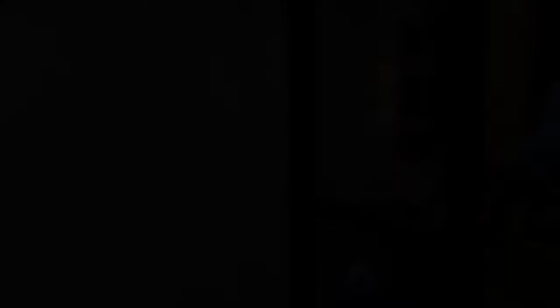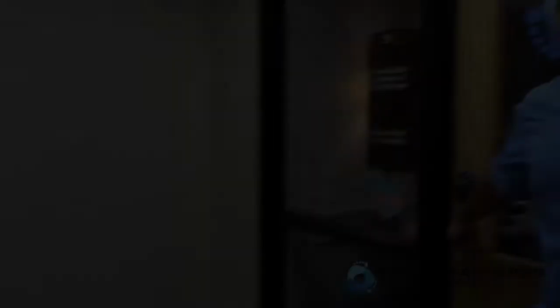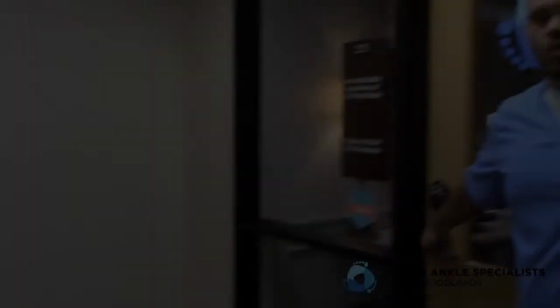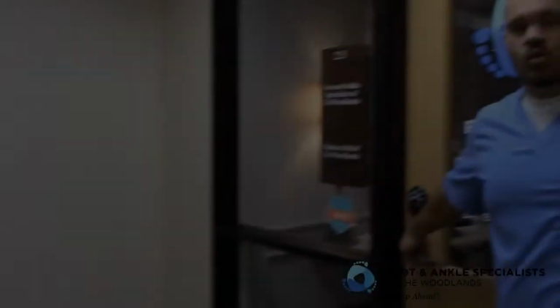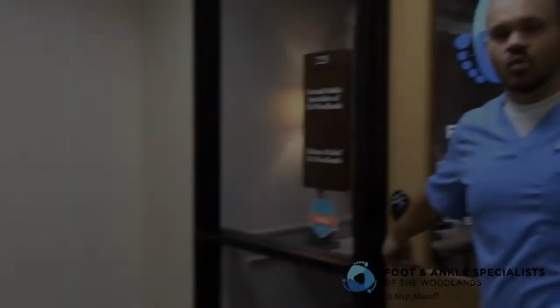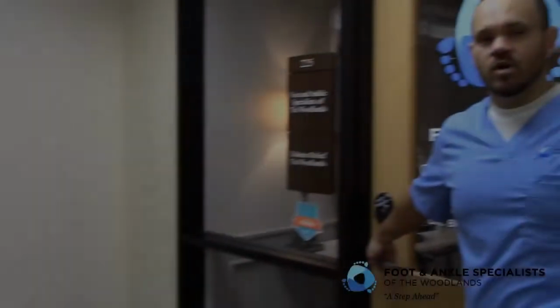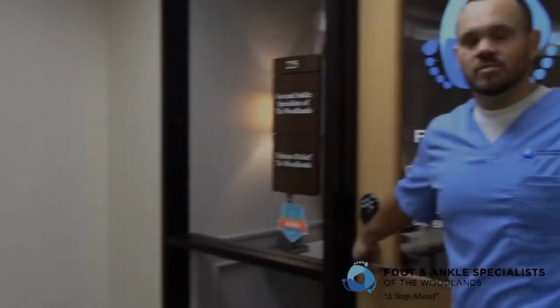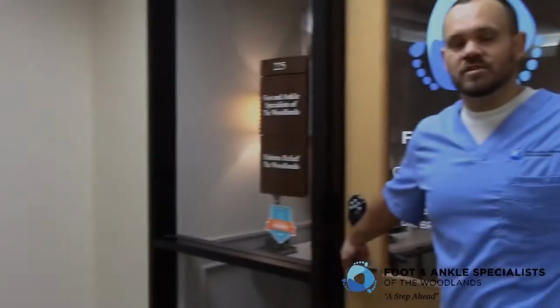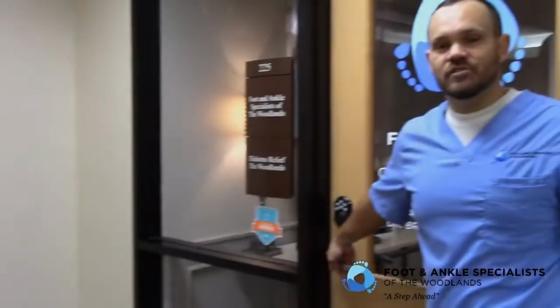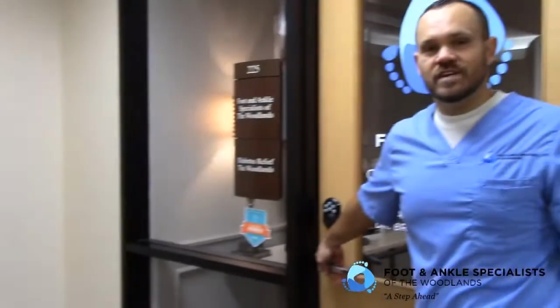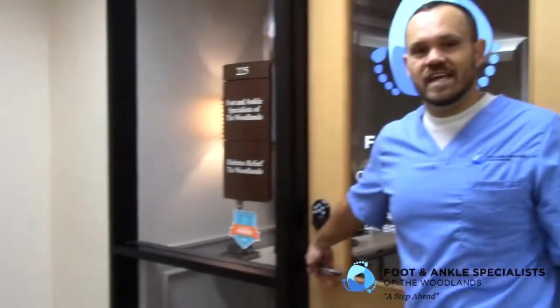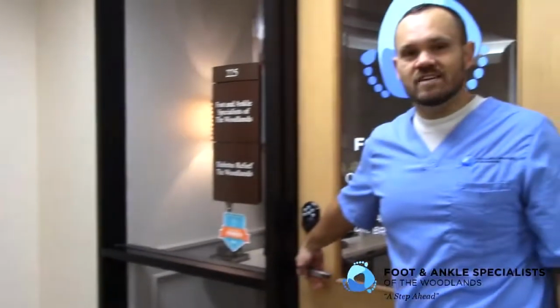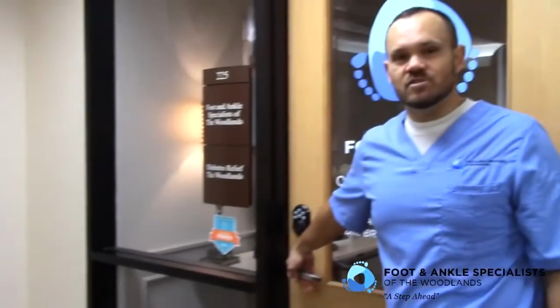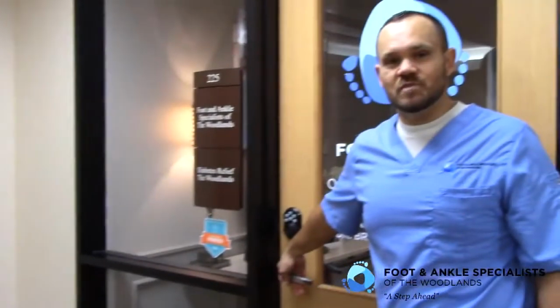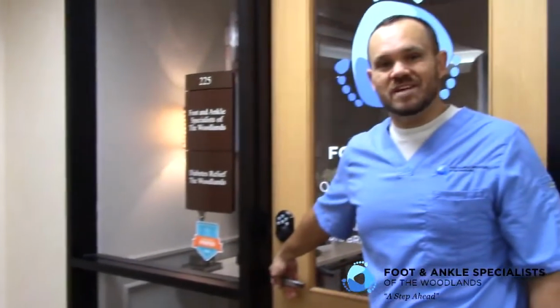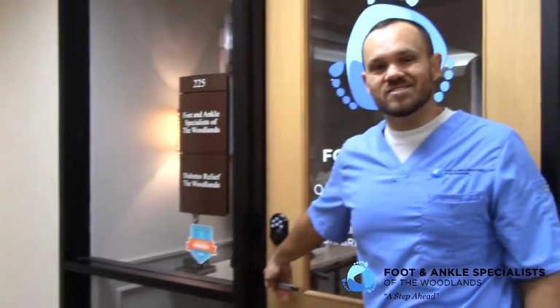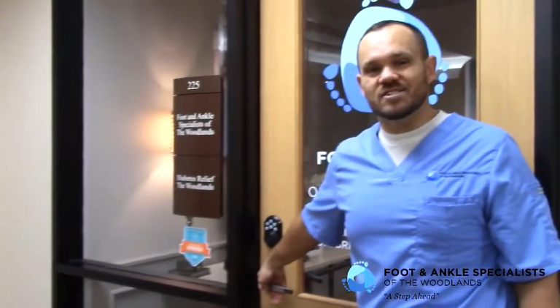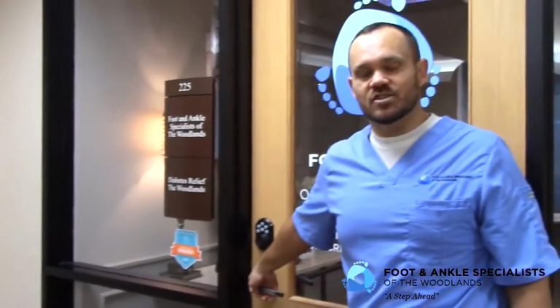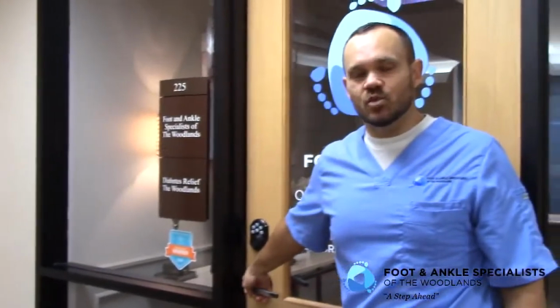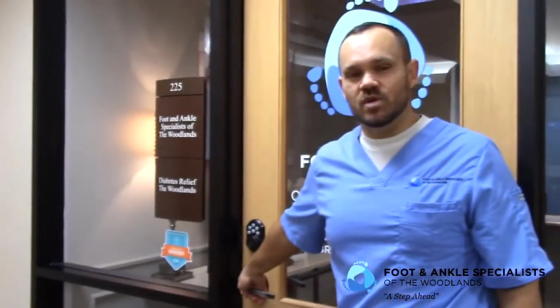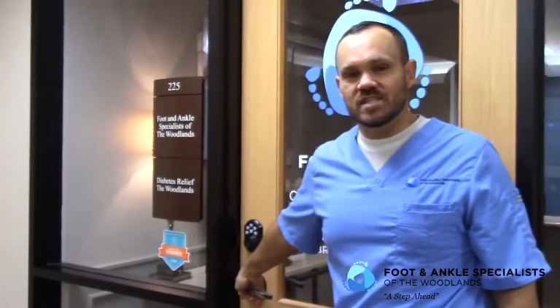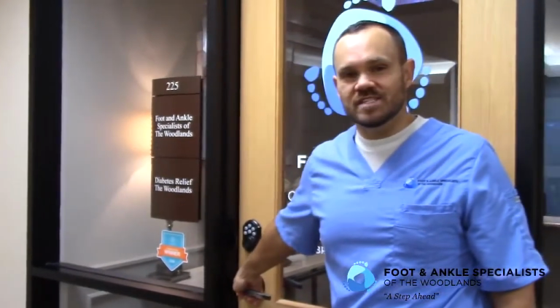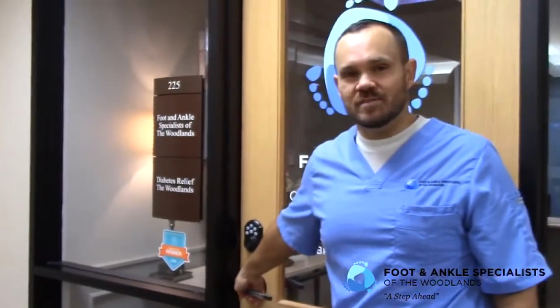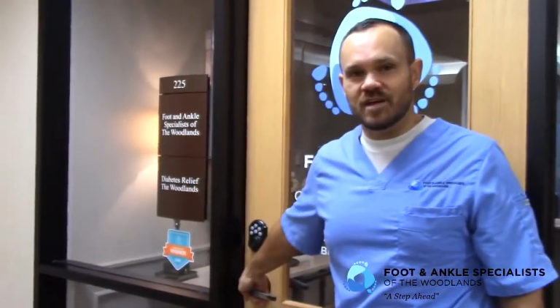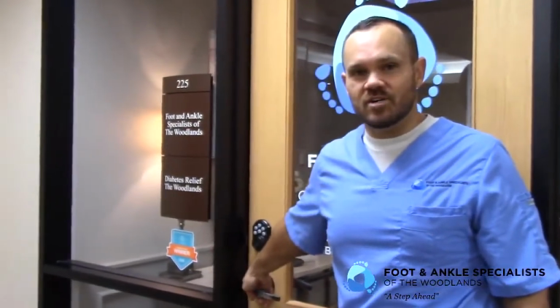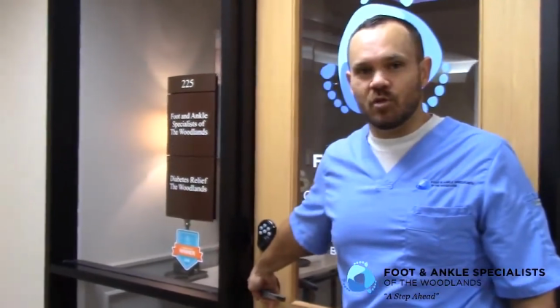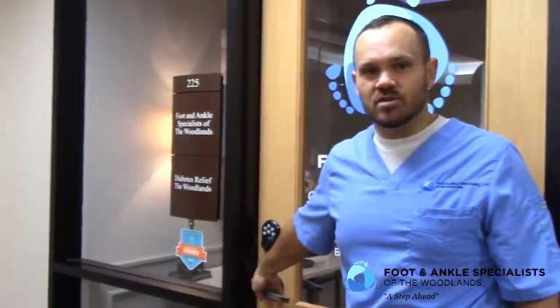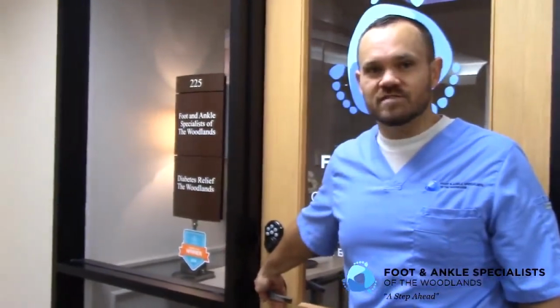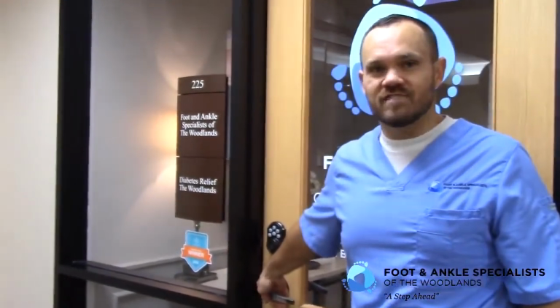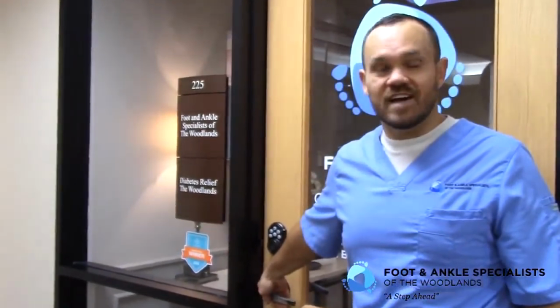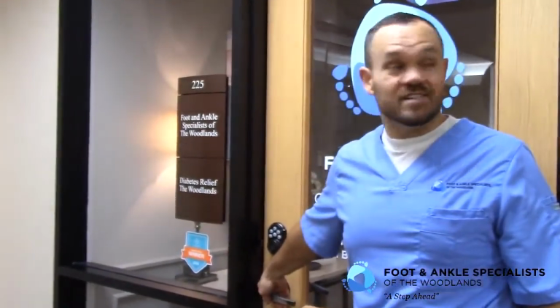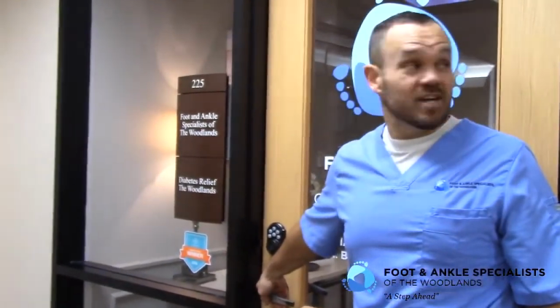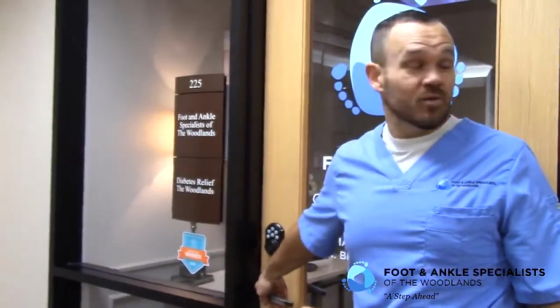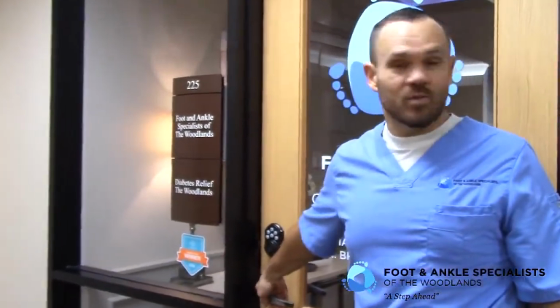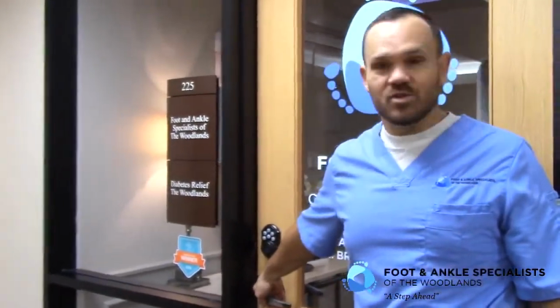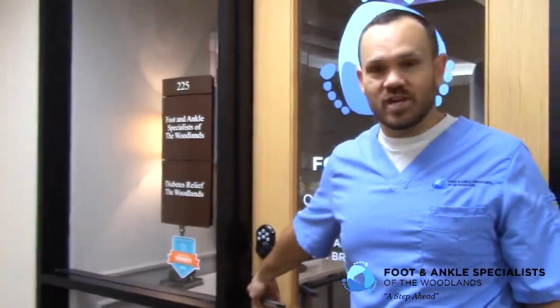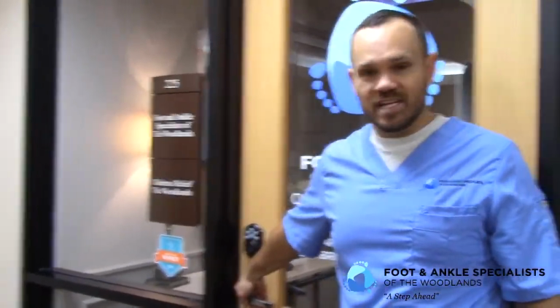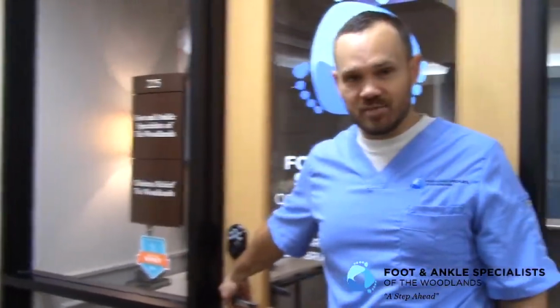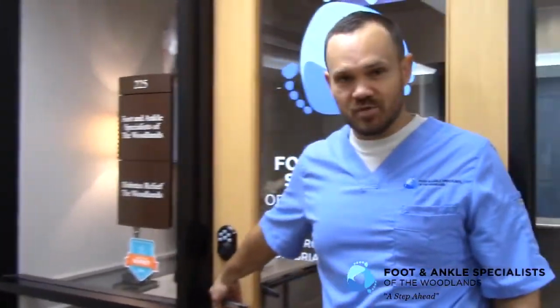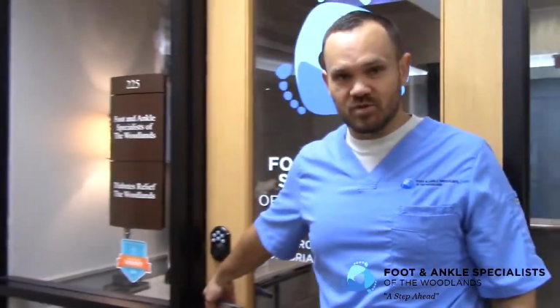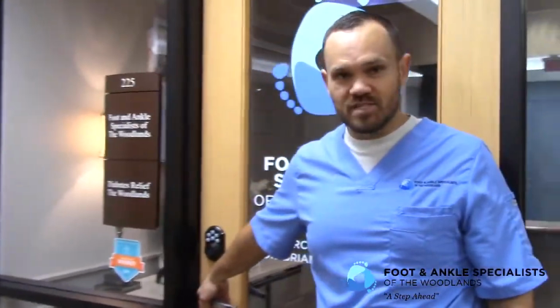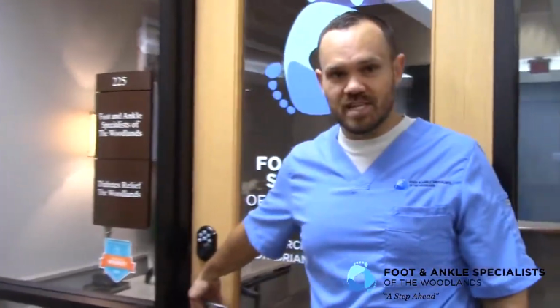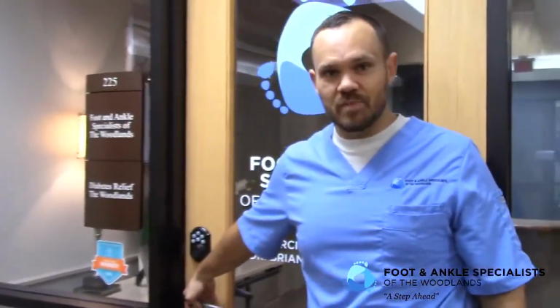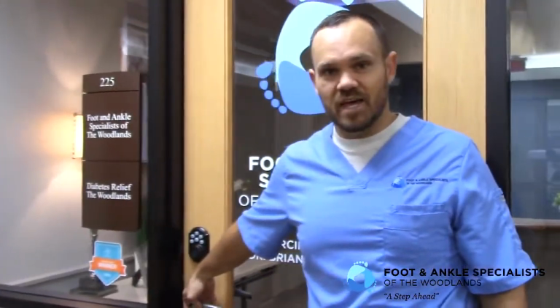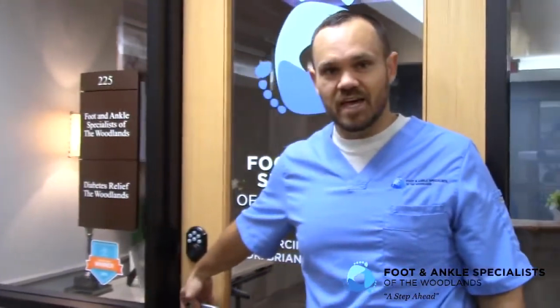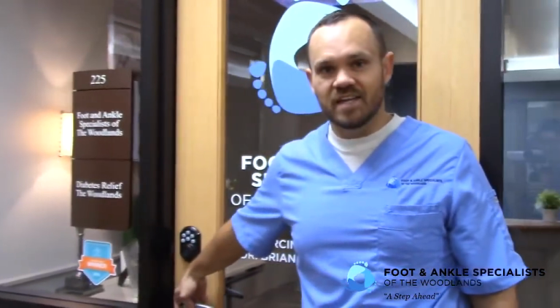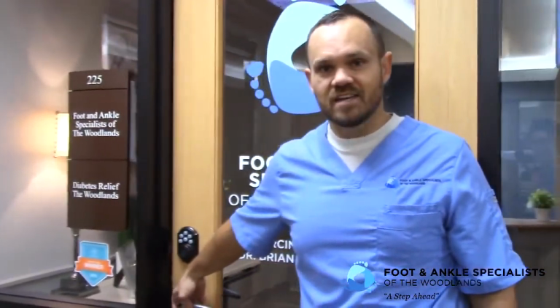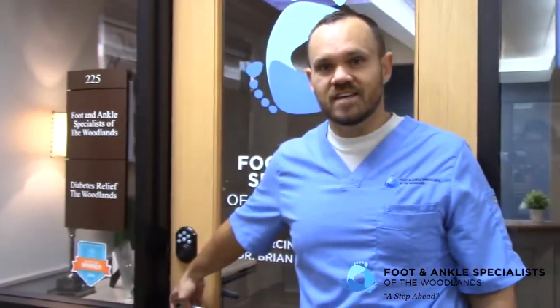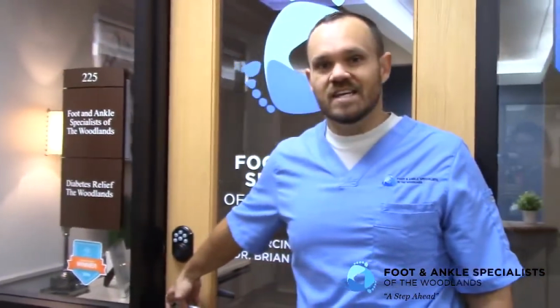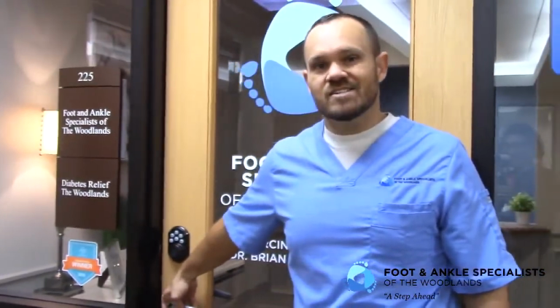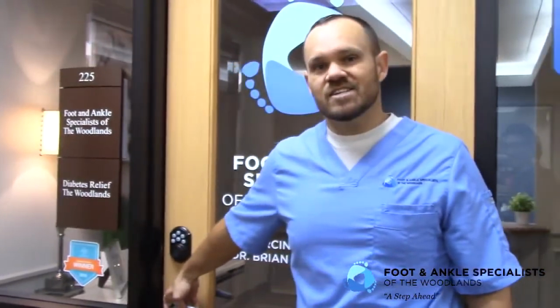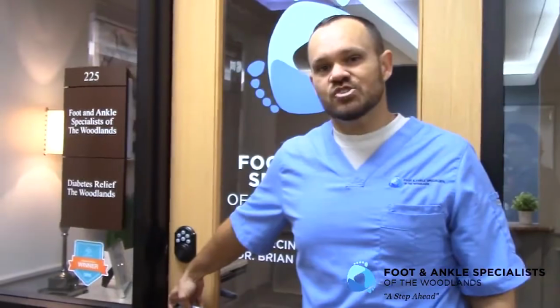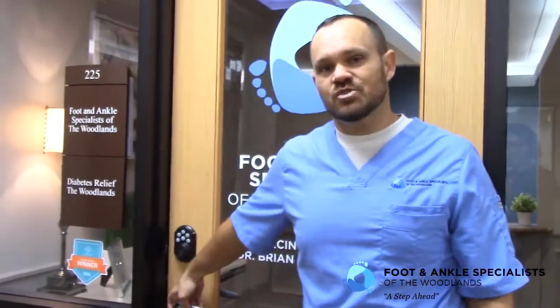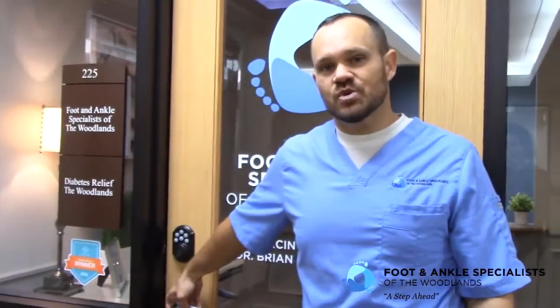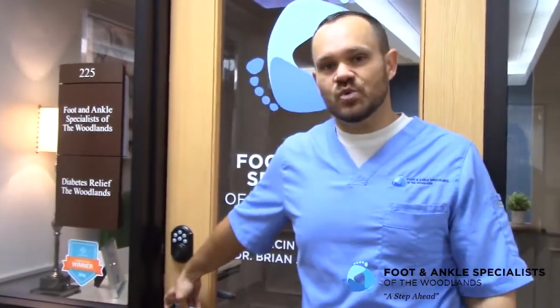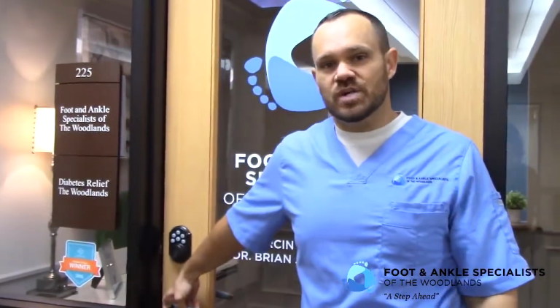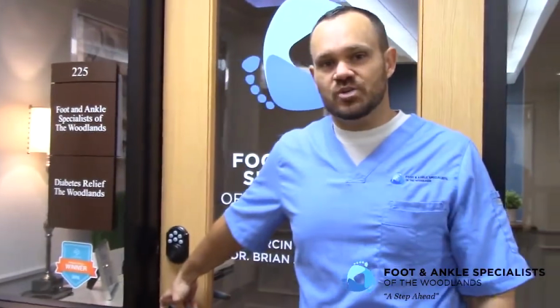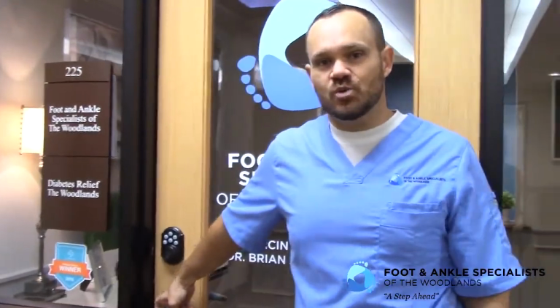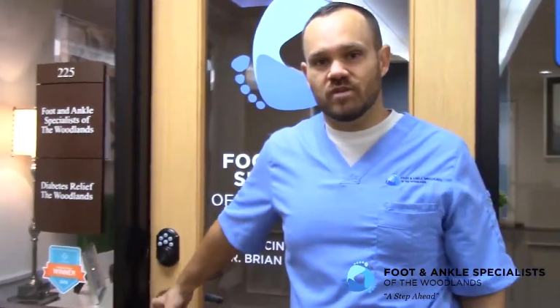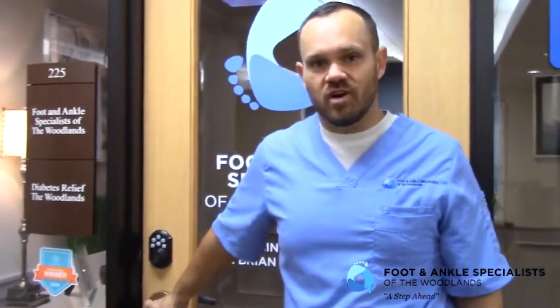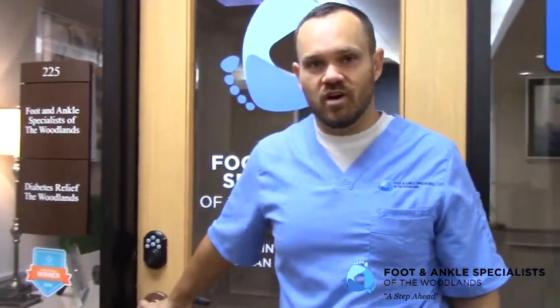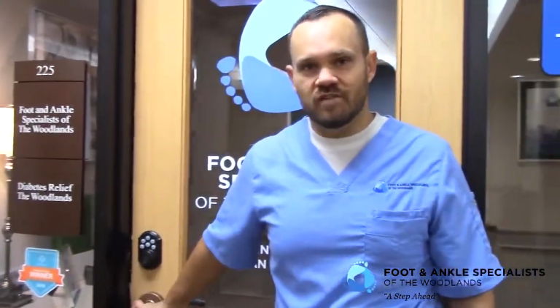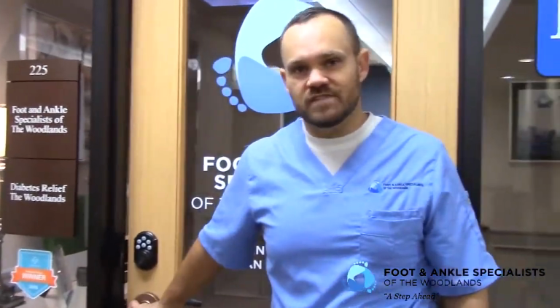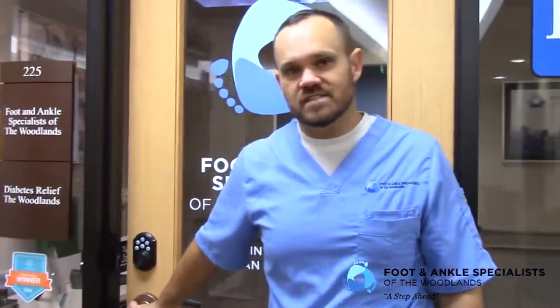Welcome to Foot and Ankle Specialists of the Woodlands. I'm Dr. Marcin Backlaw, where we try and keep you a step ahead. I'm going to show you a quick tour of our office.